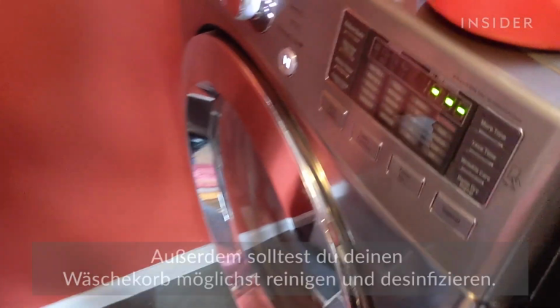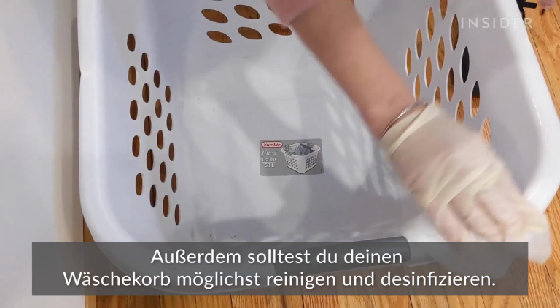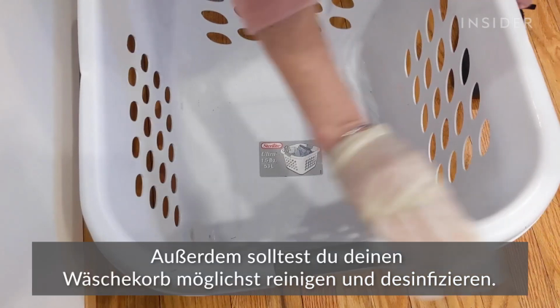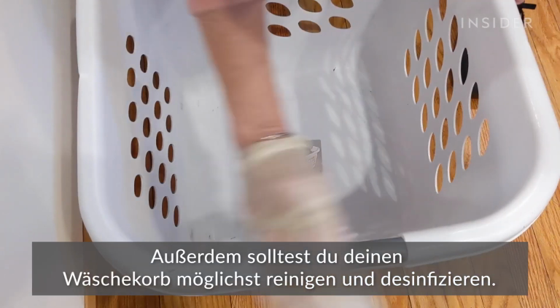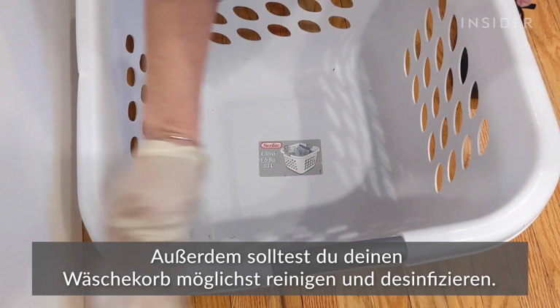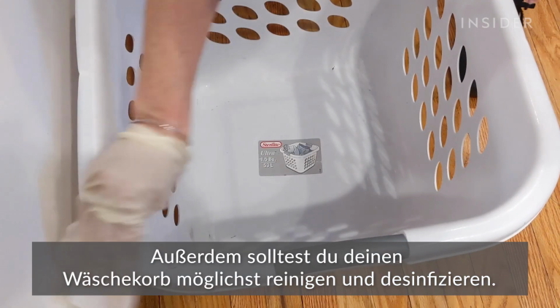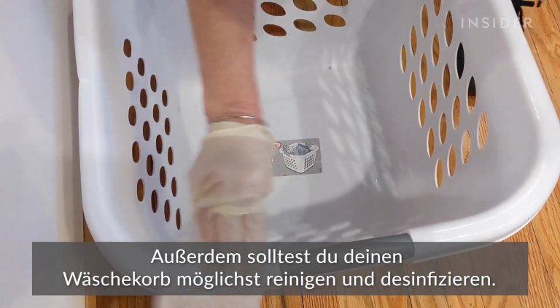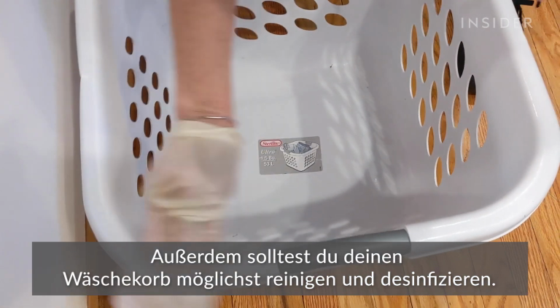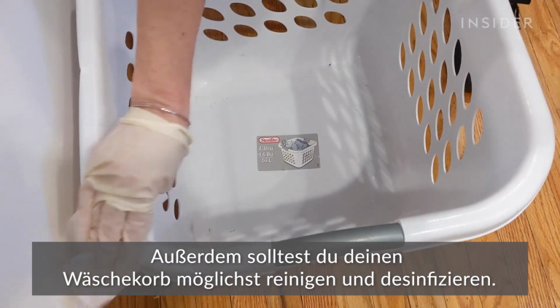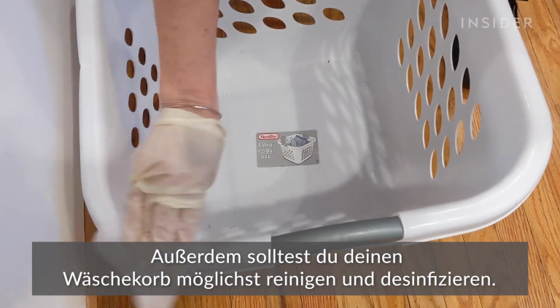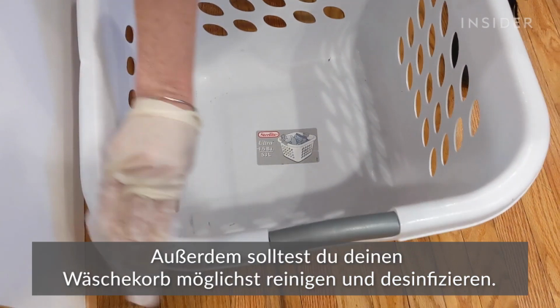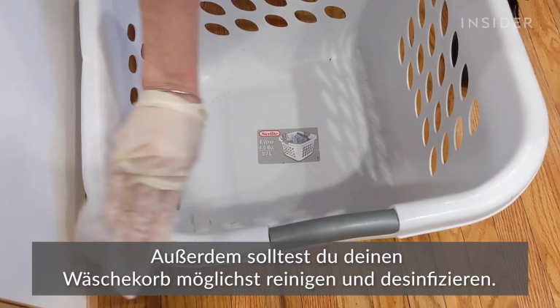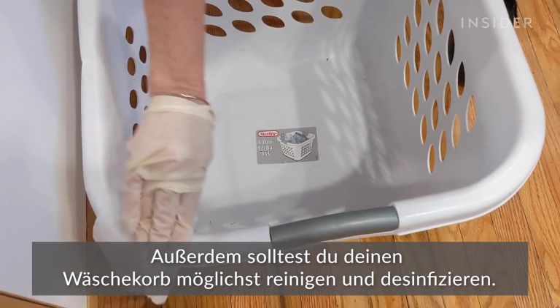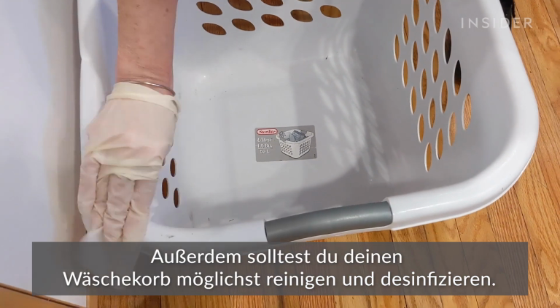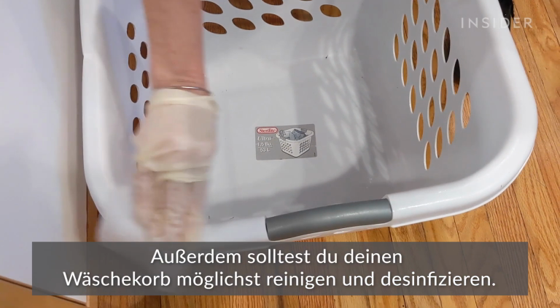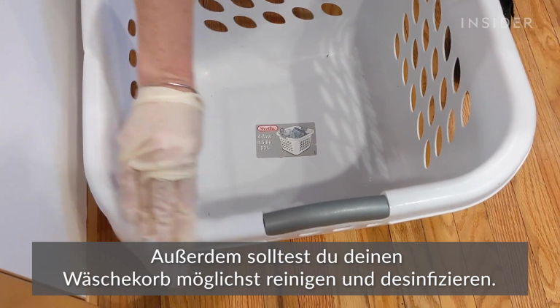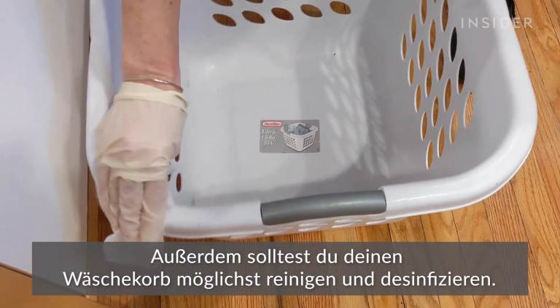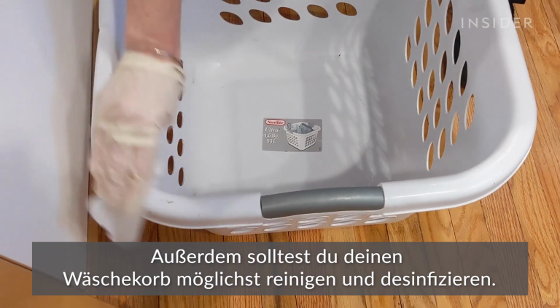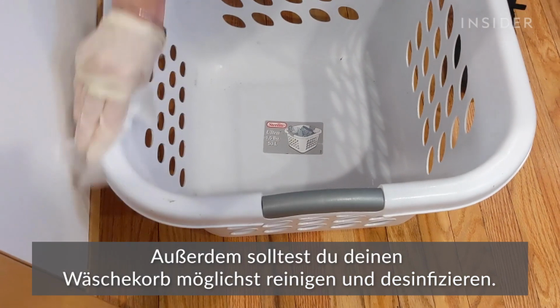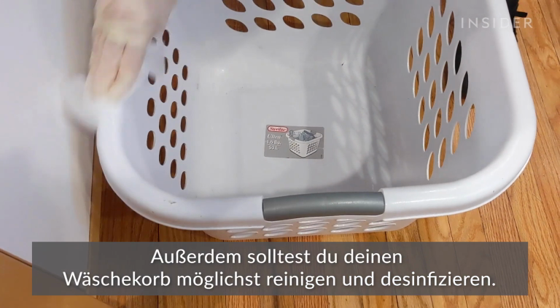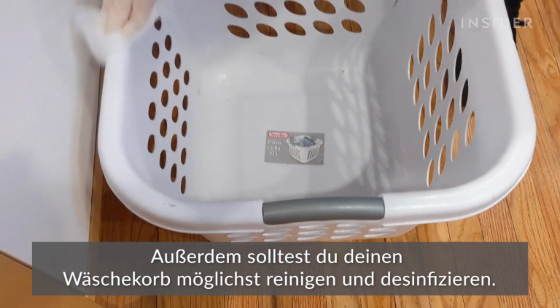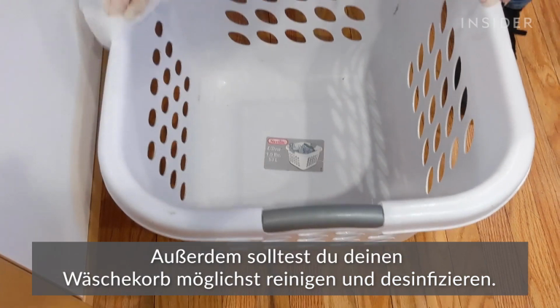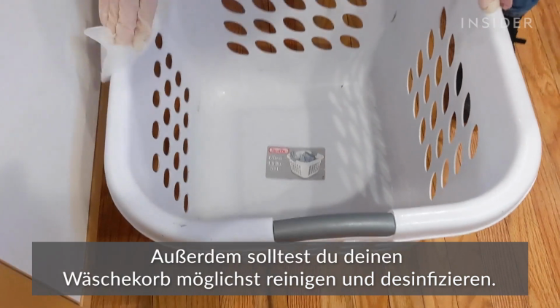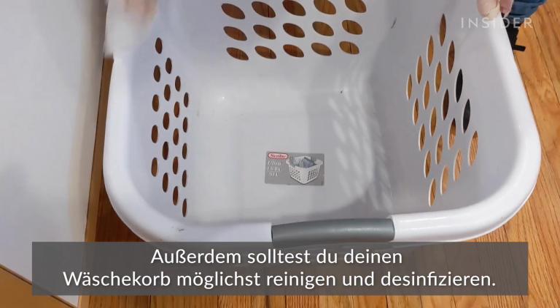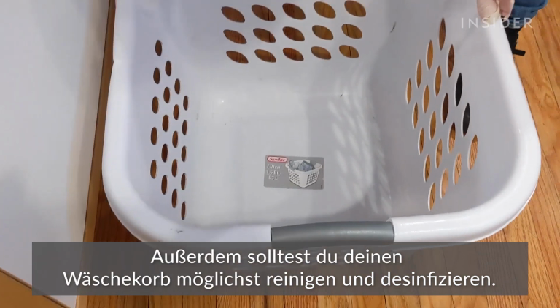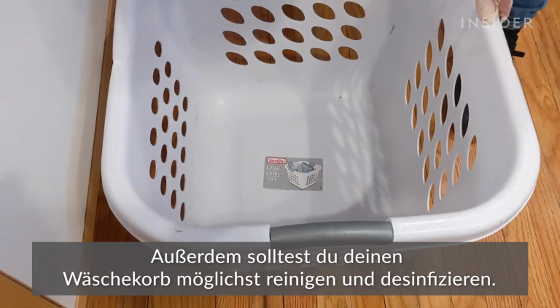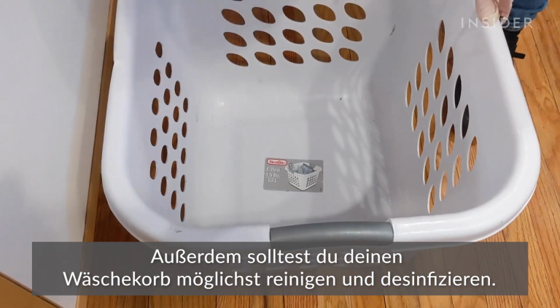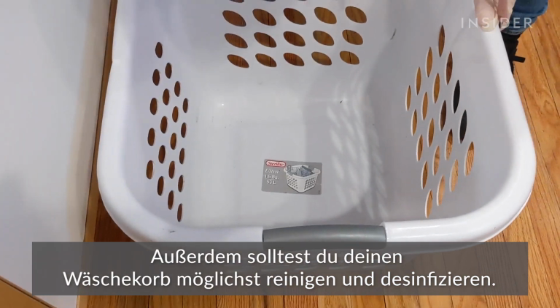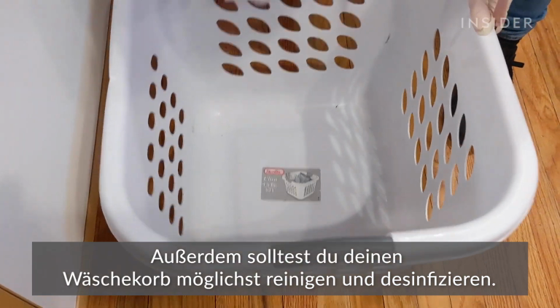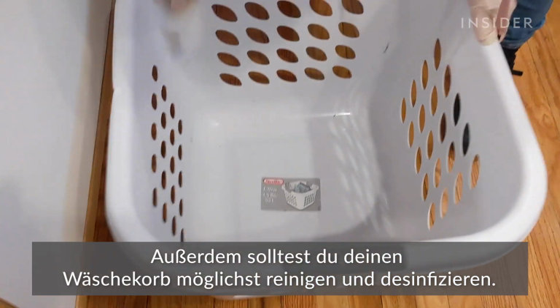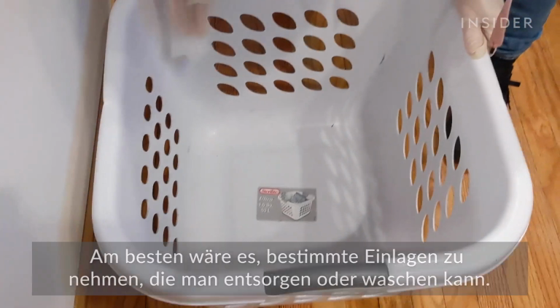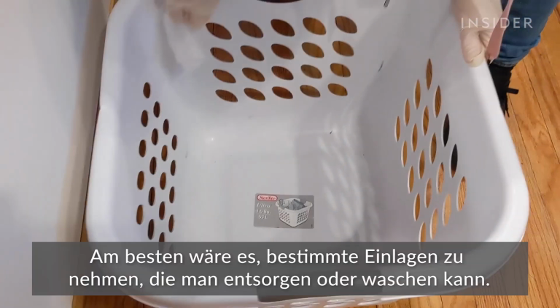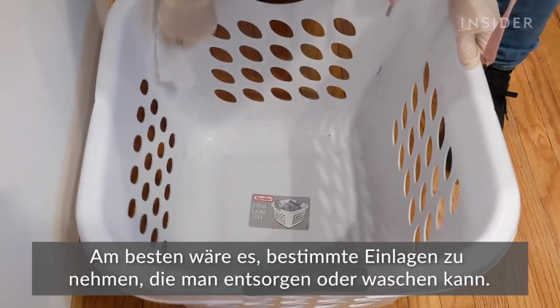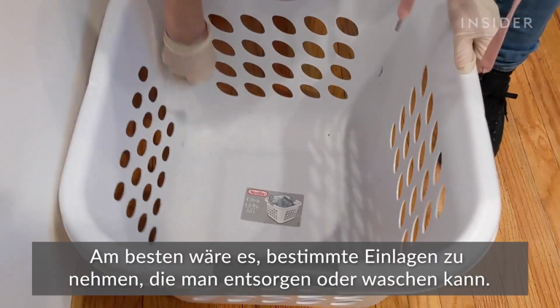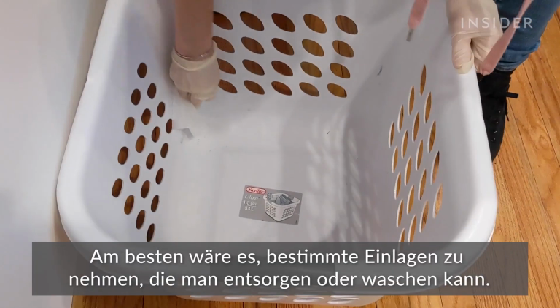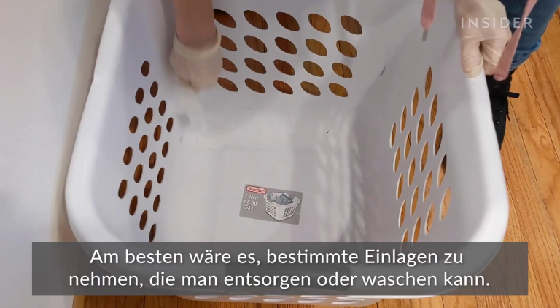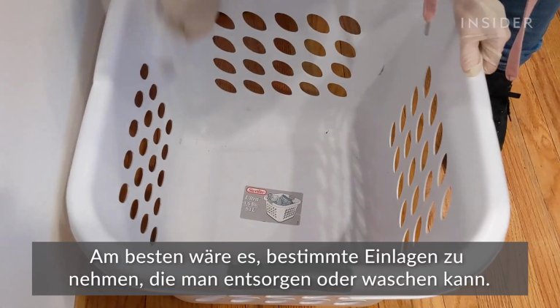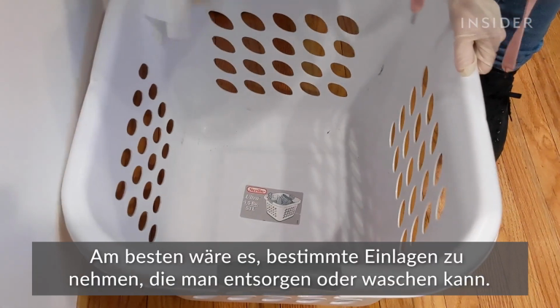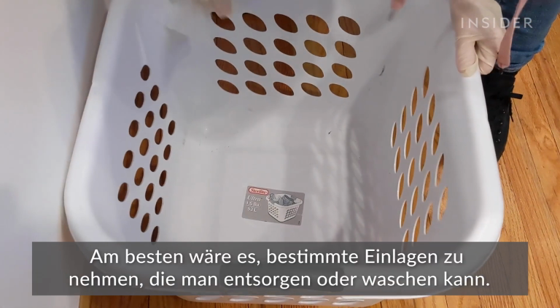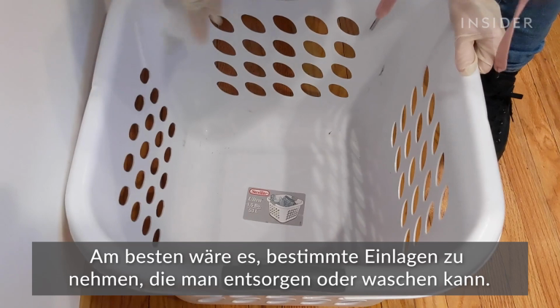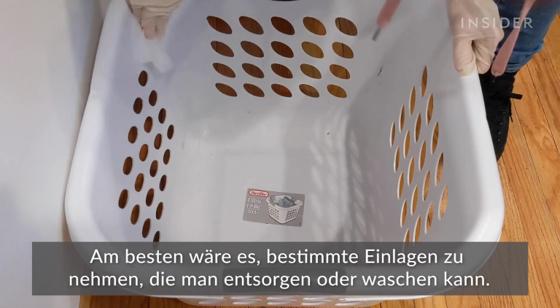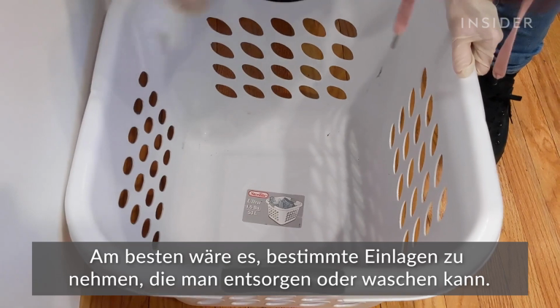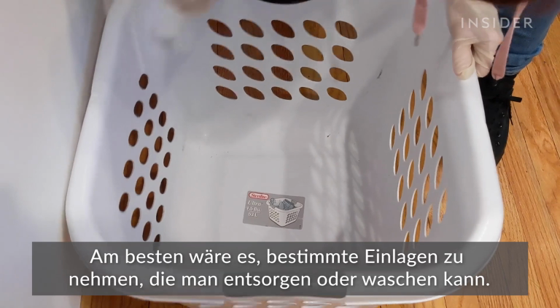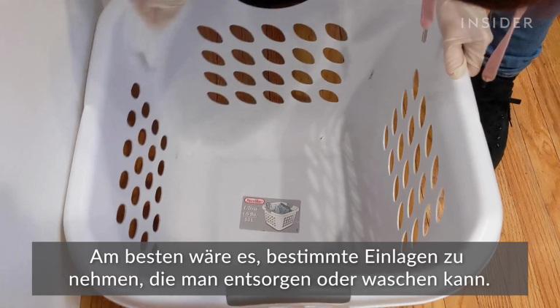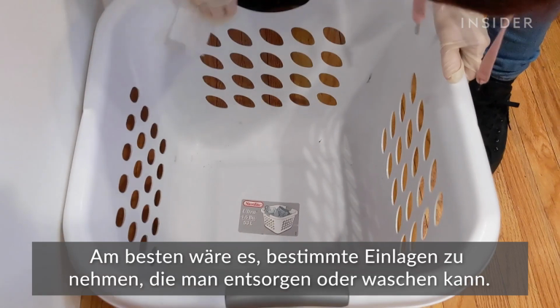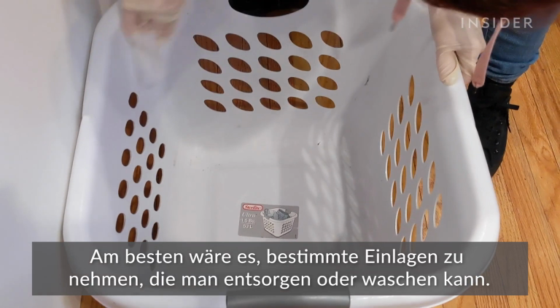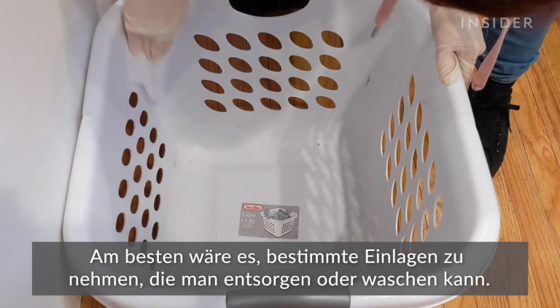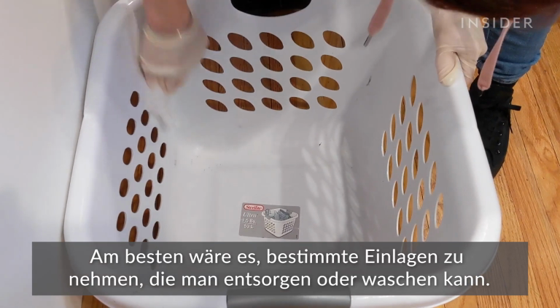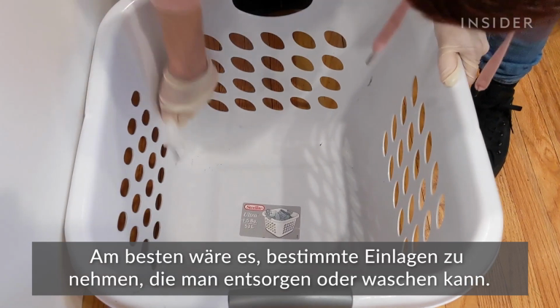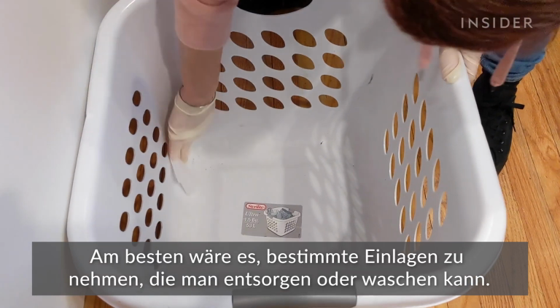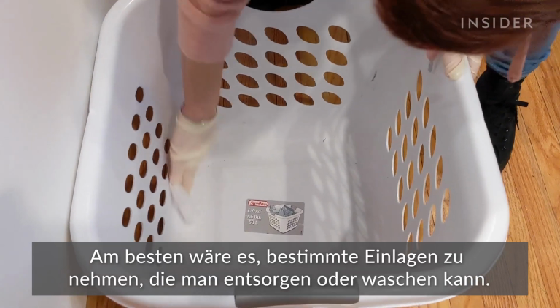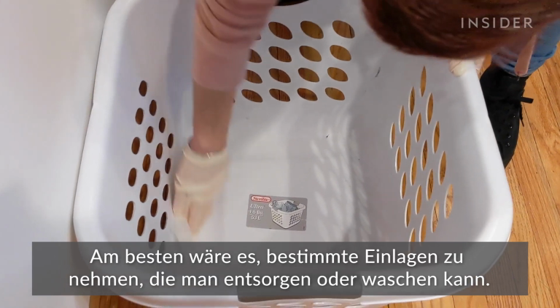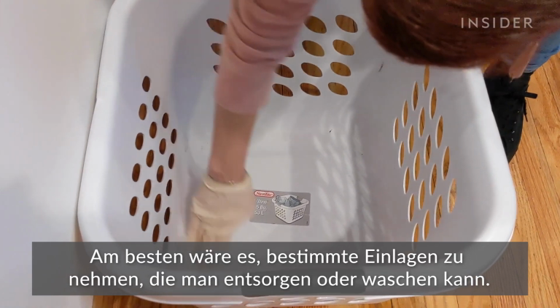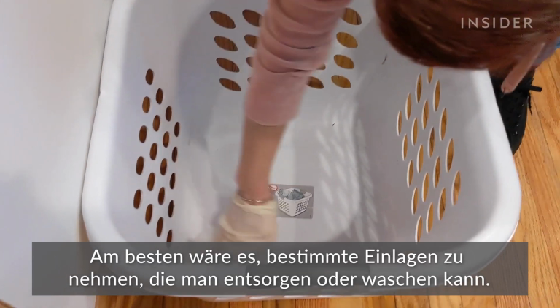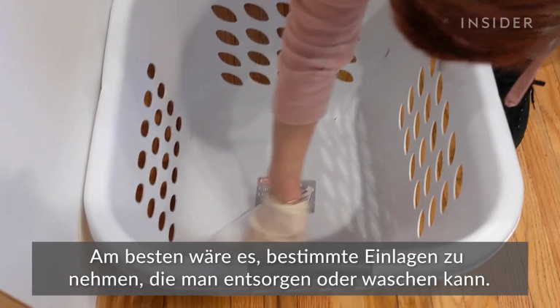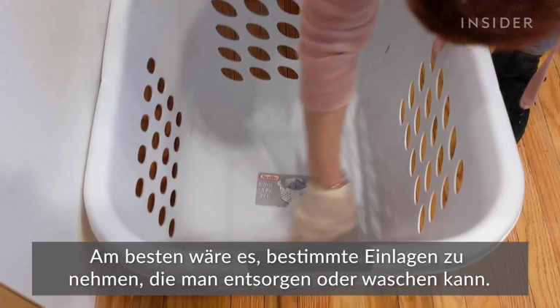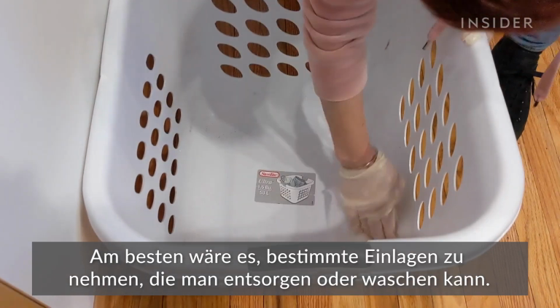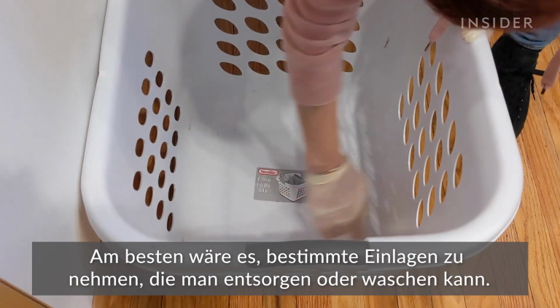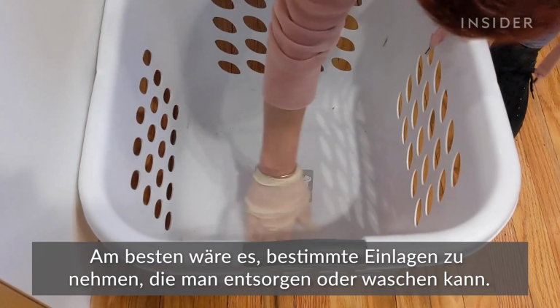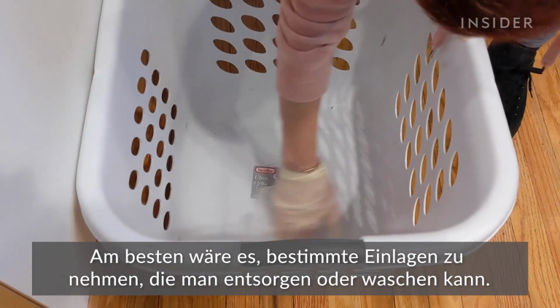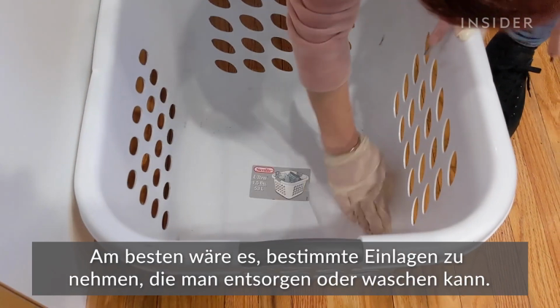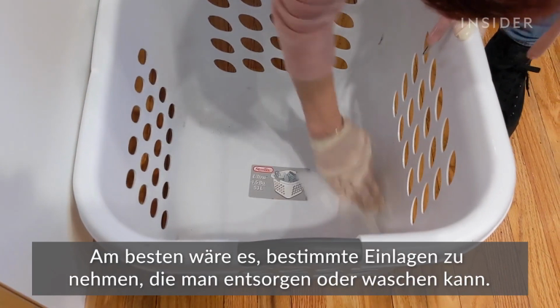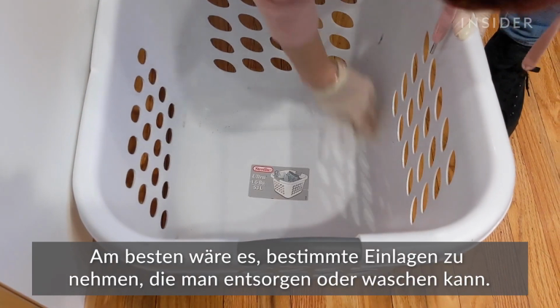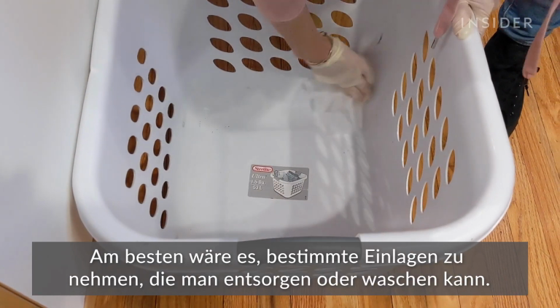Also, be sure to clean and disinfect your hamper. If possible, you should use liners that are disposable or washable.